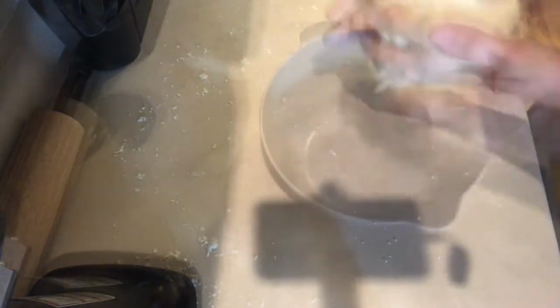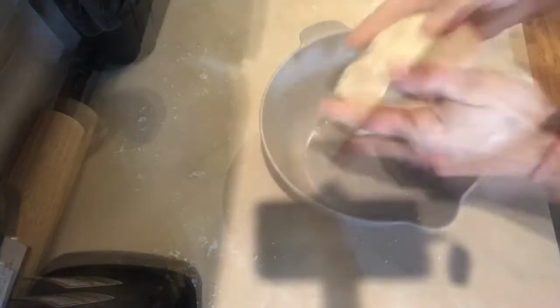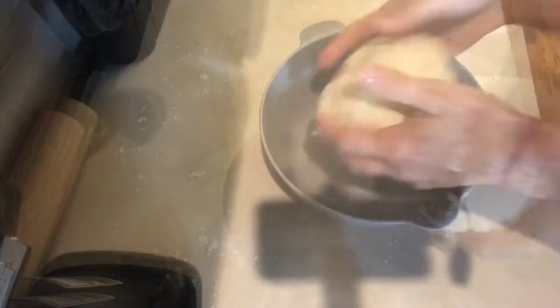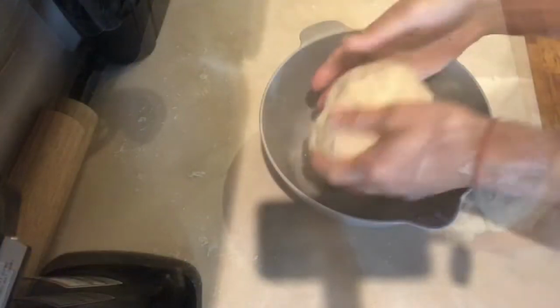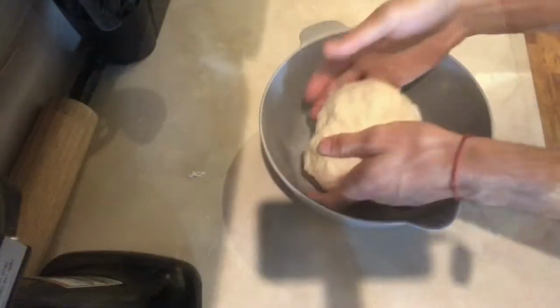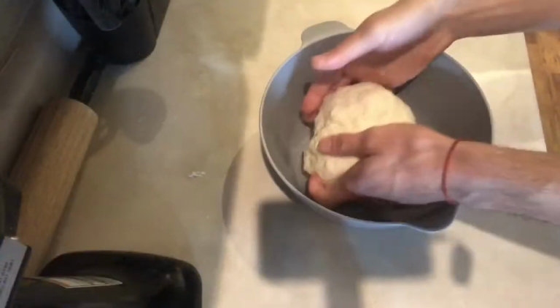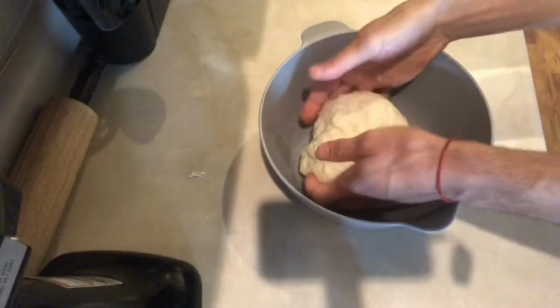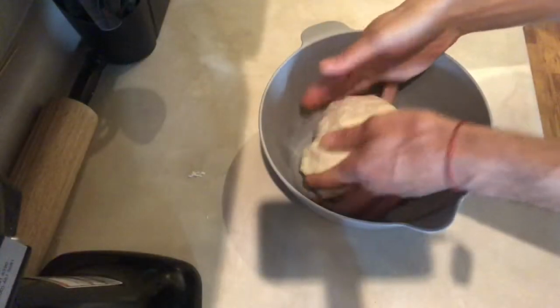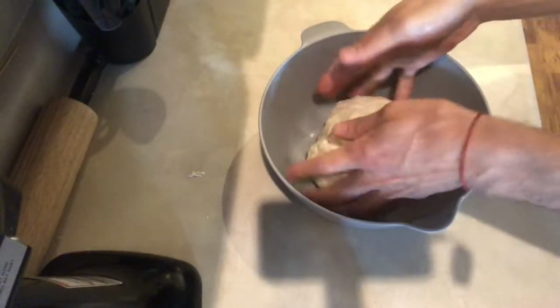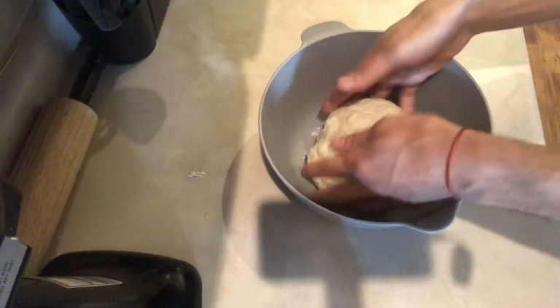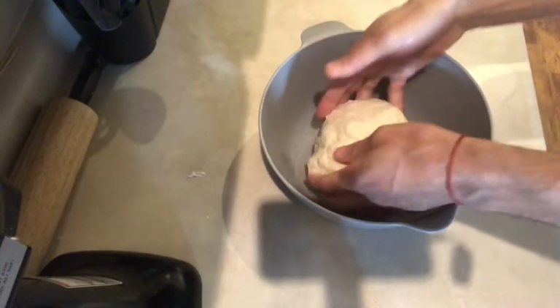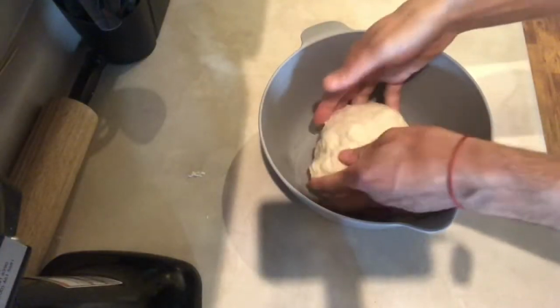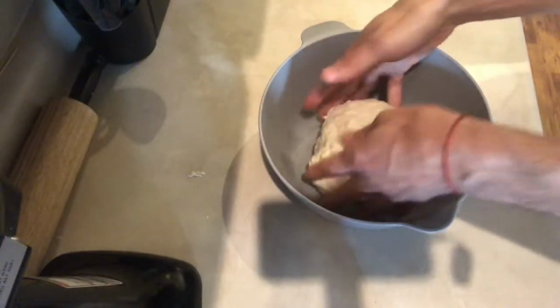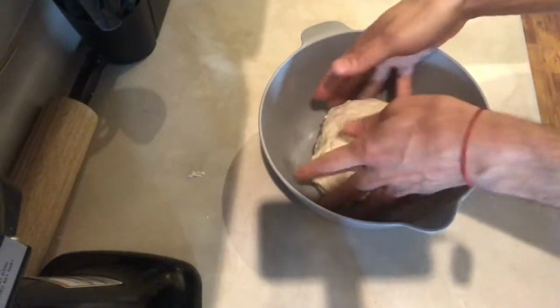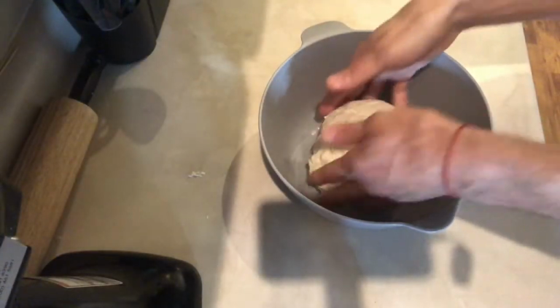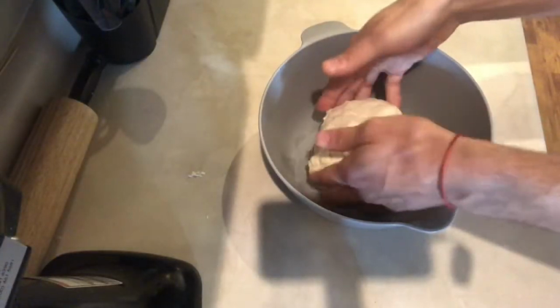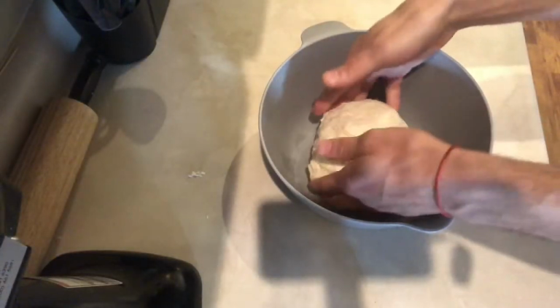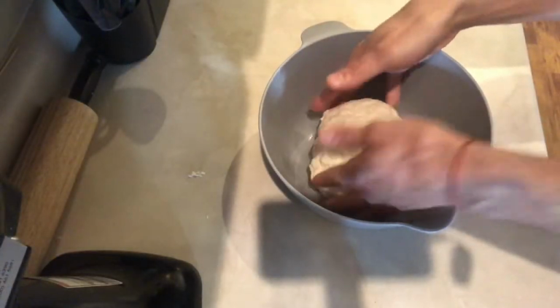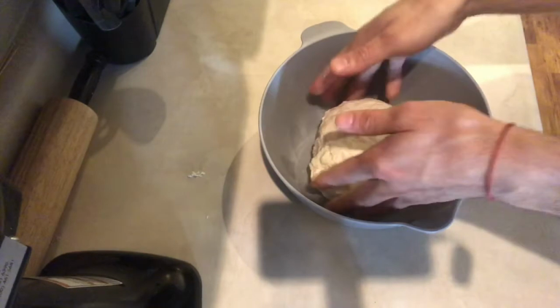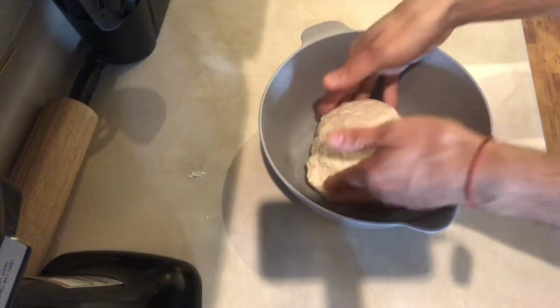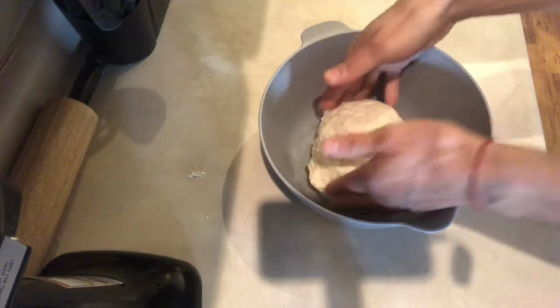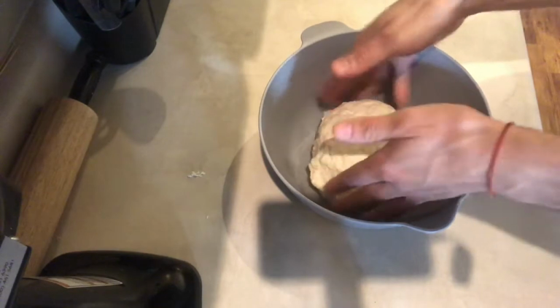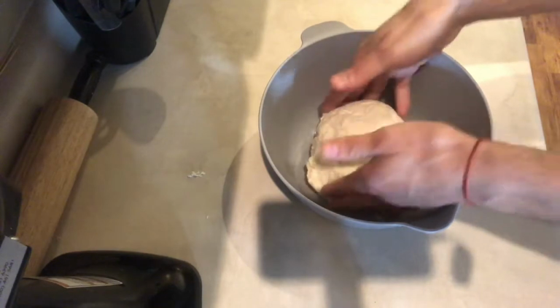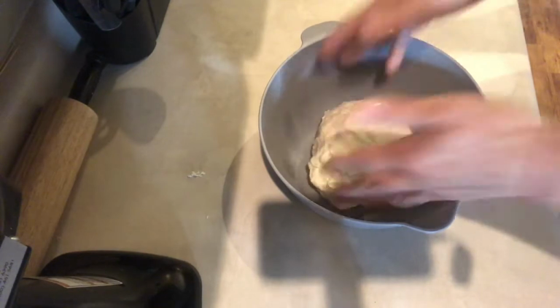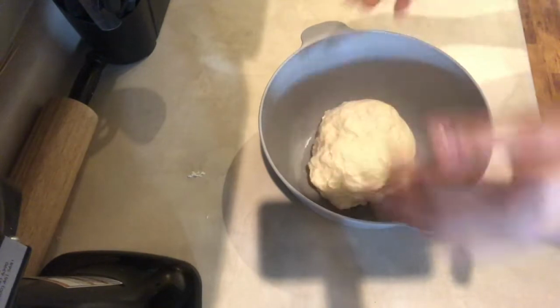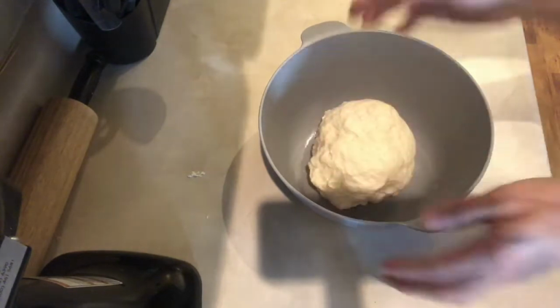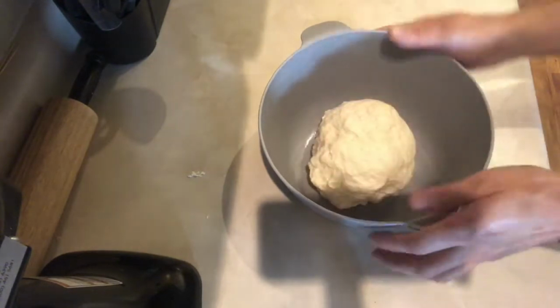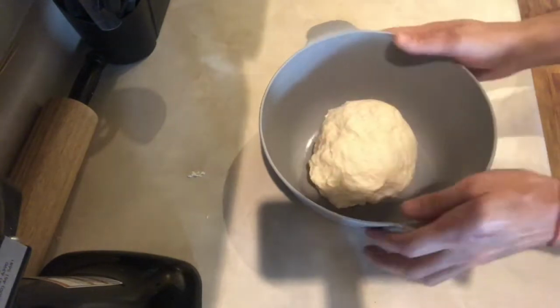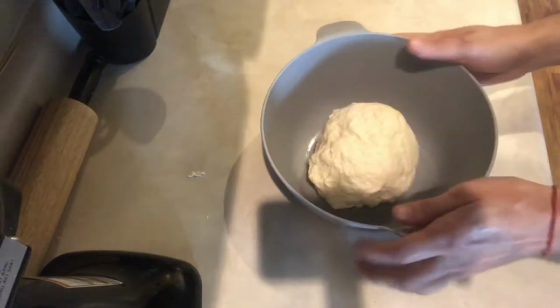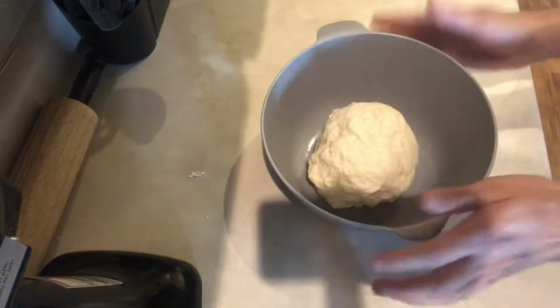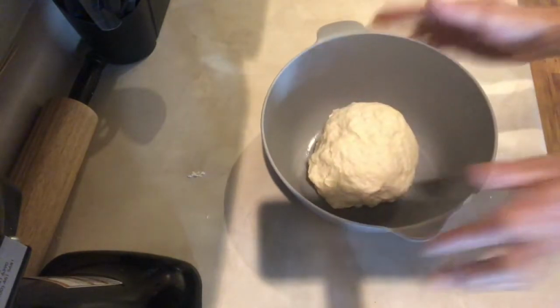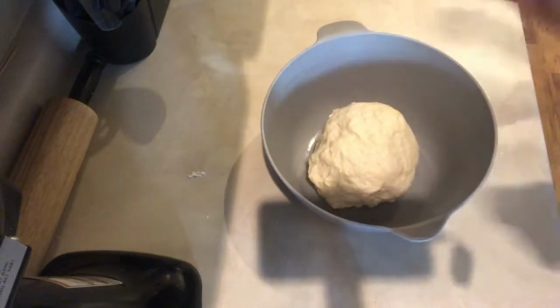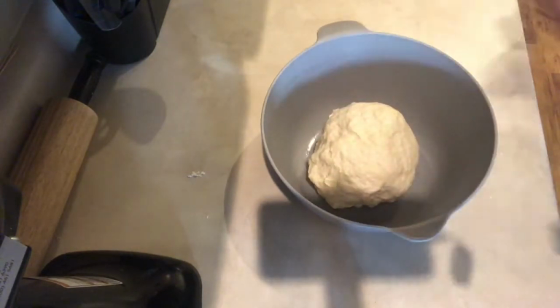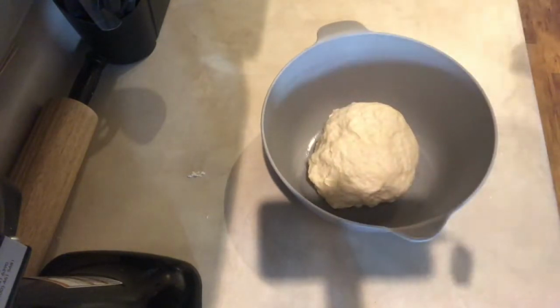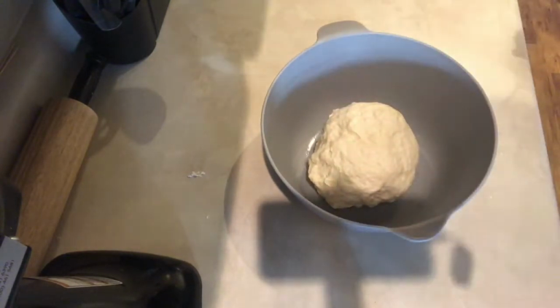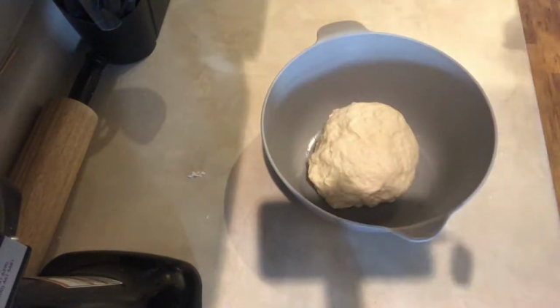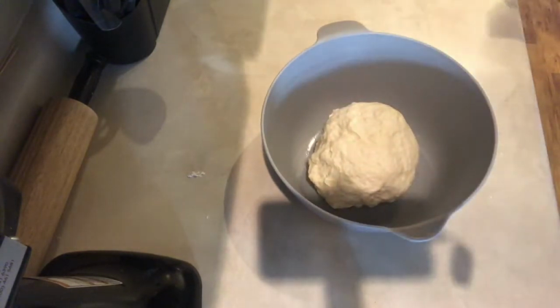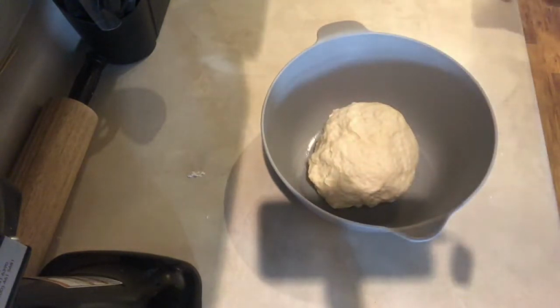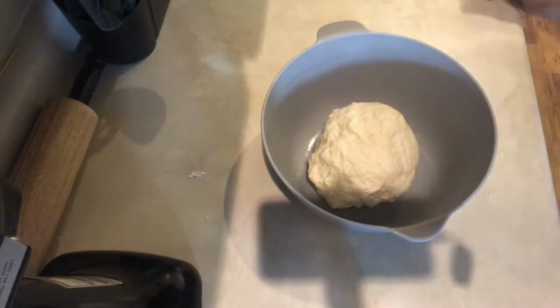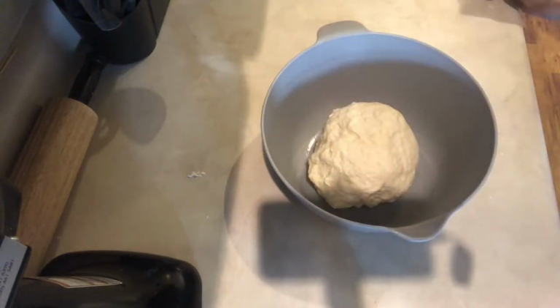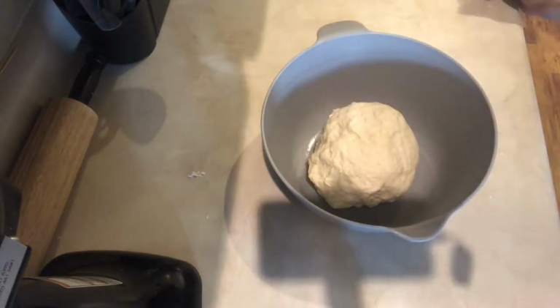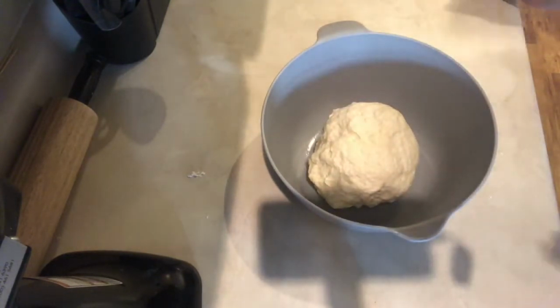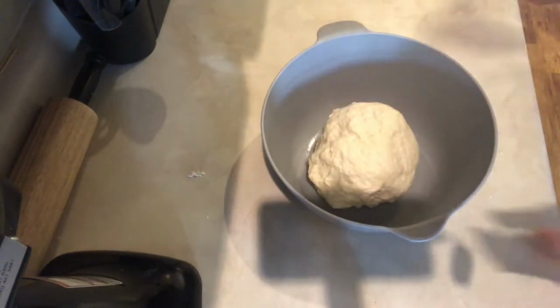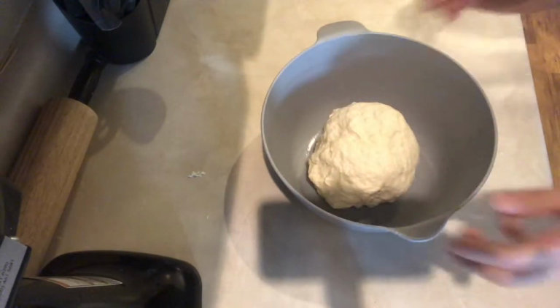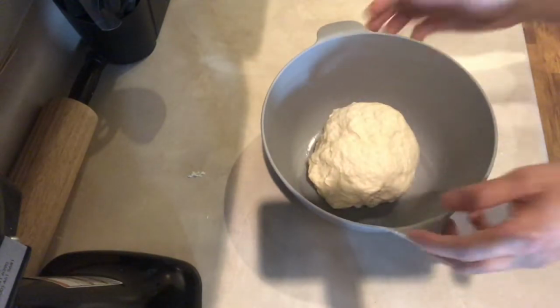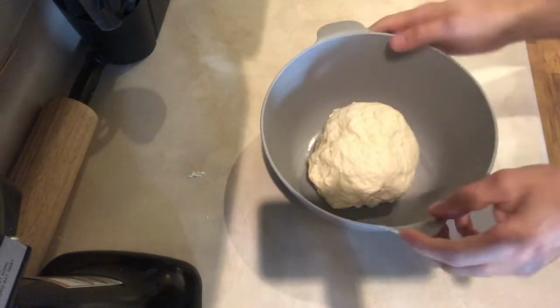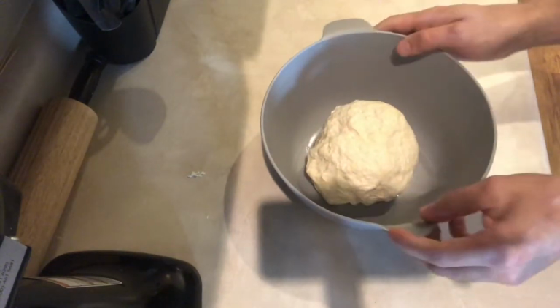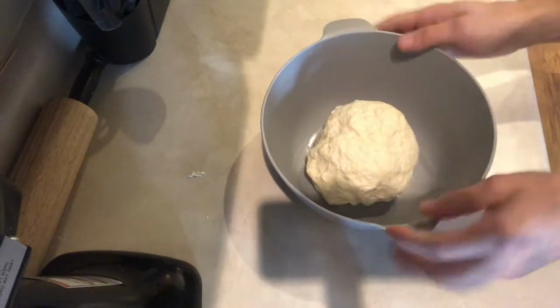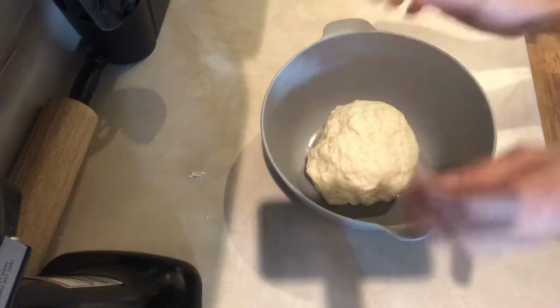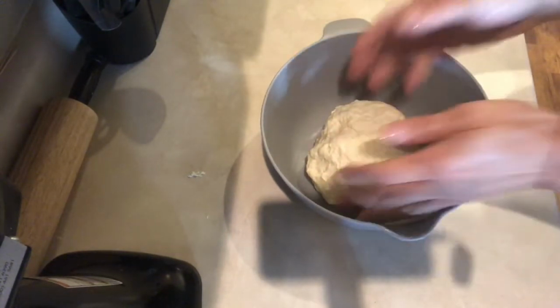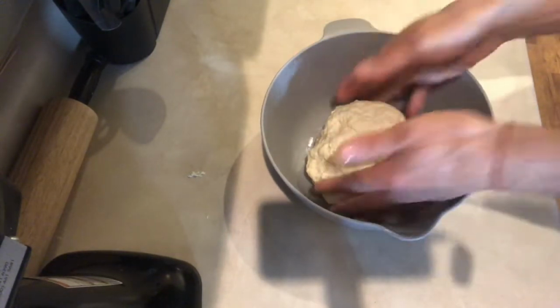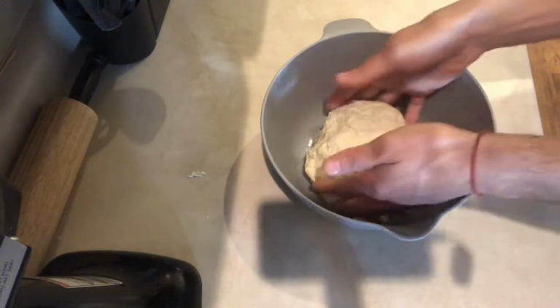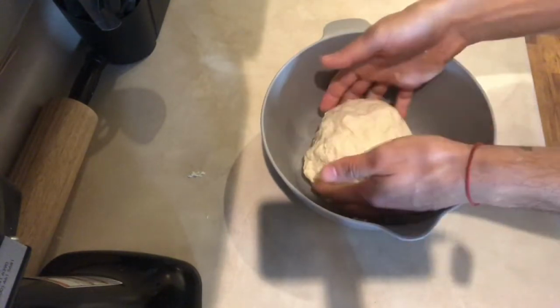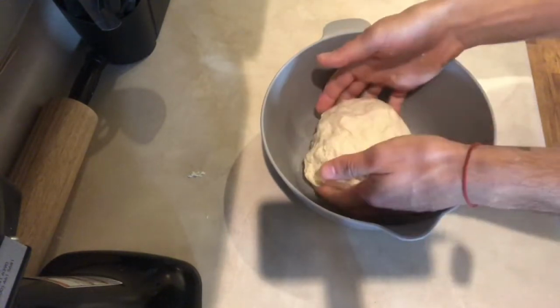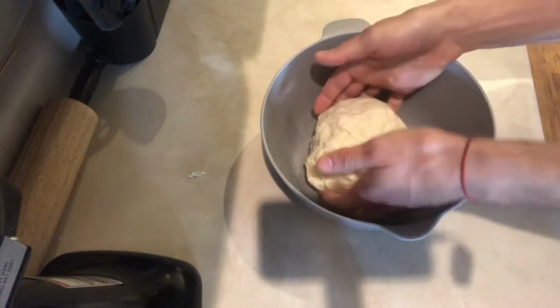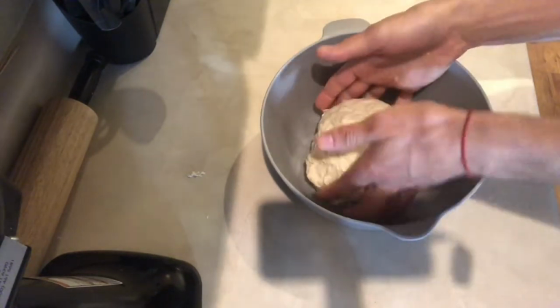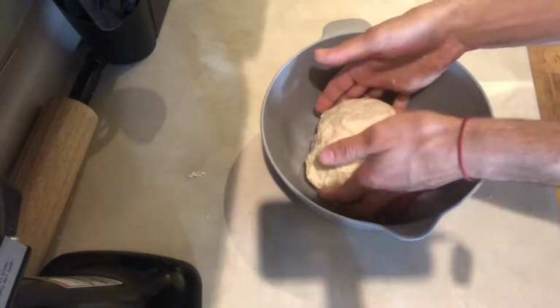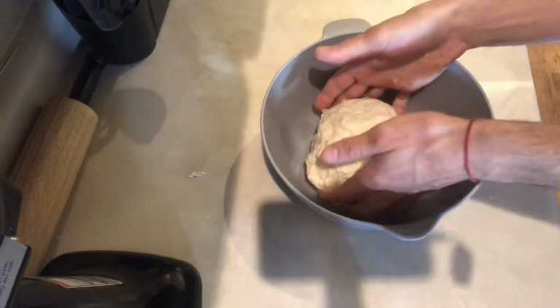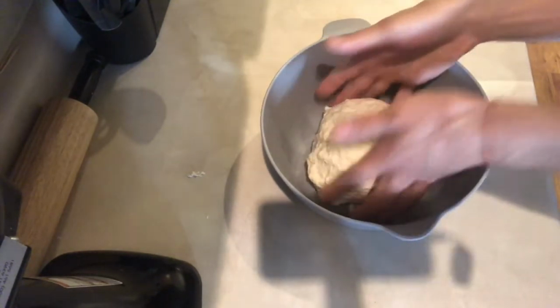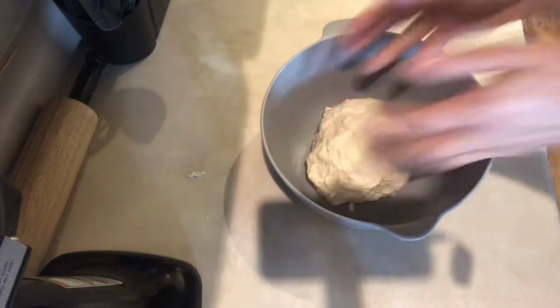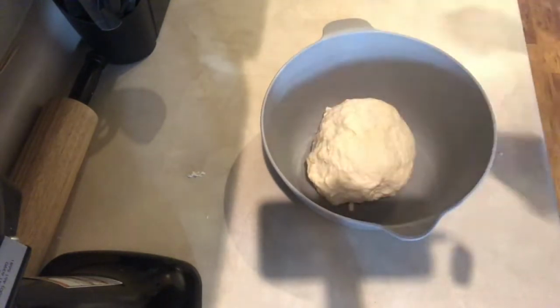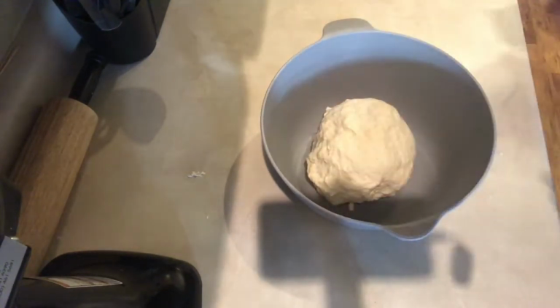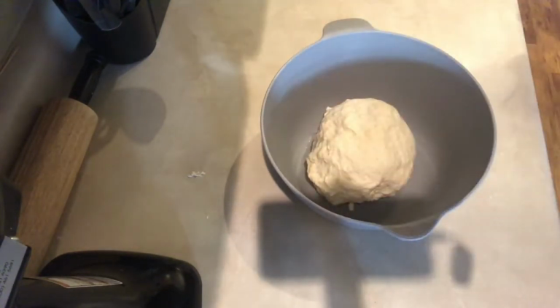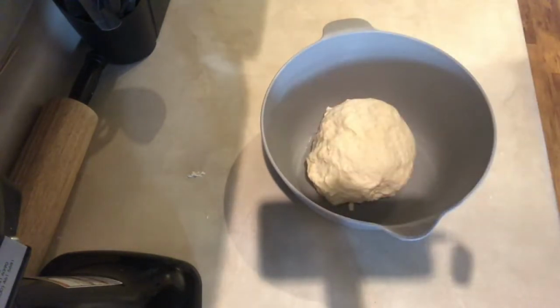I'm going to place my dough in a bowl and let it sit for two hours so it can double in size.